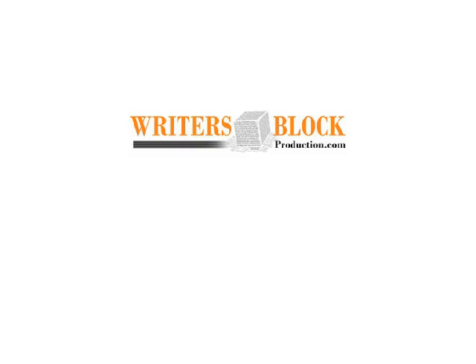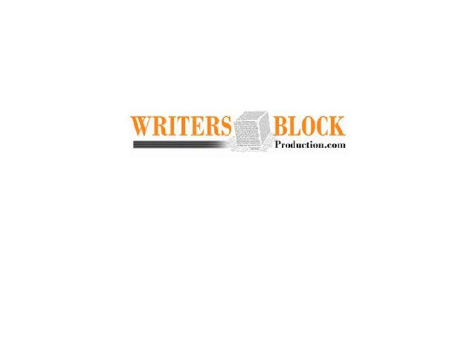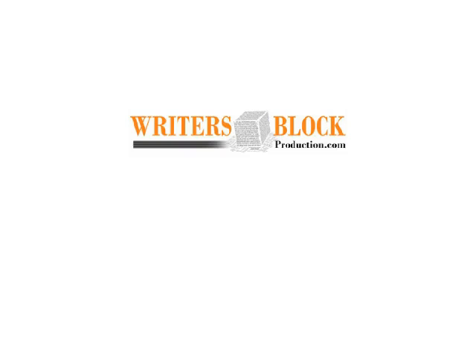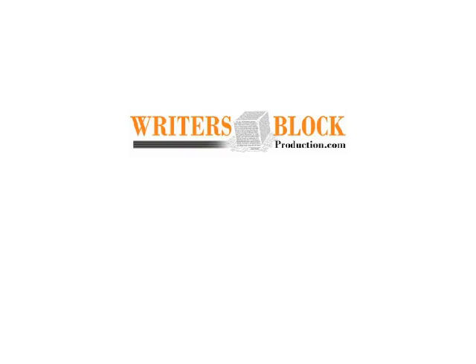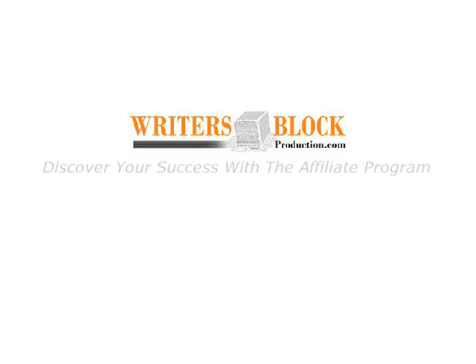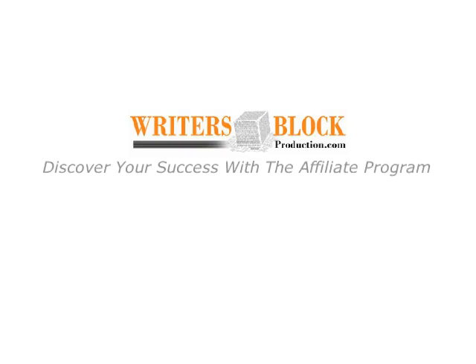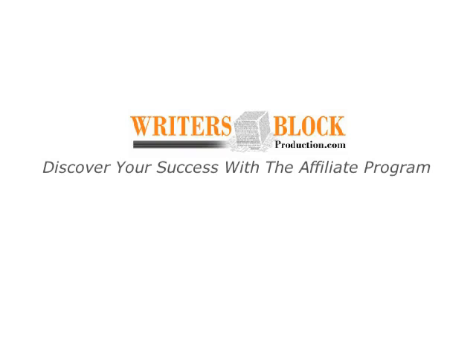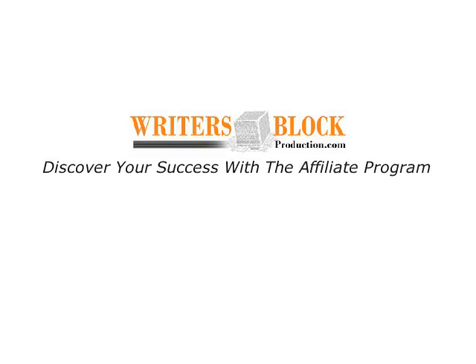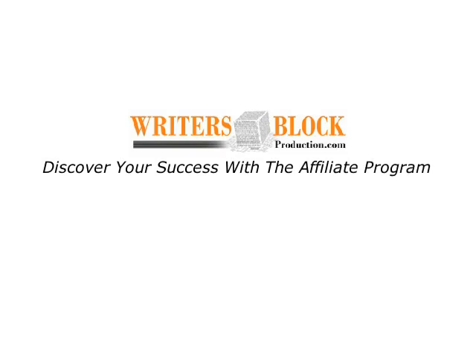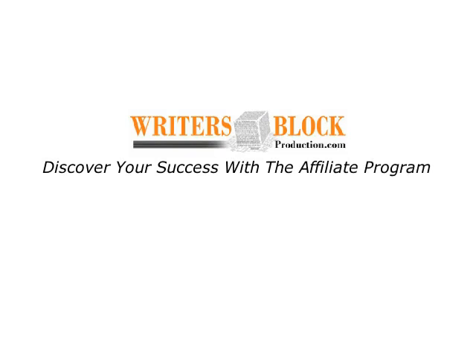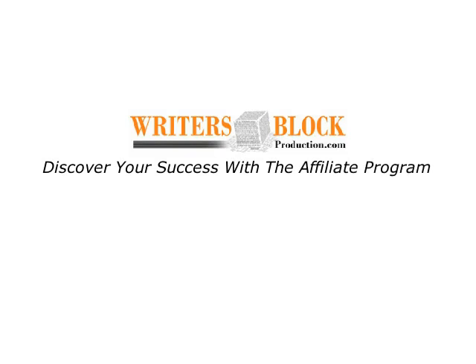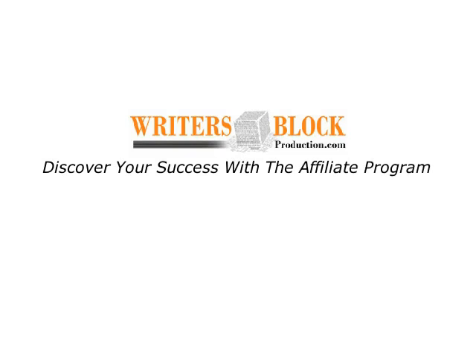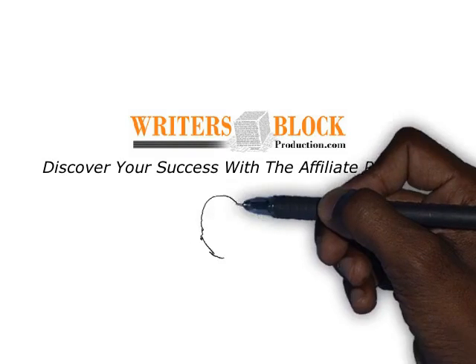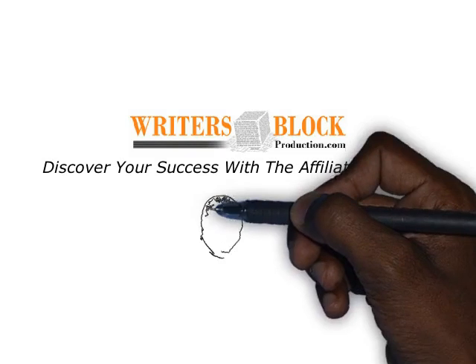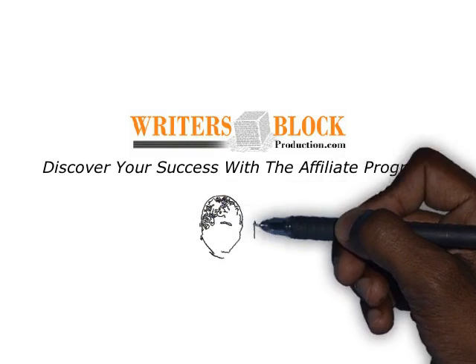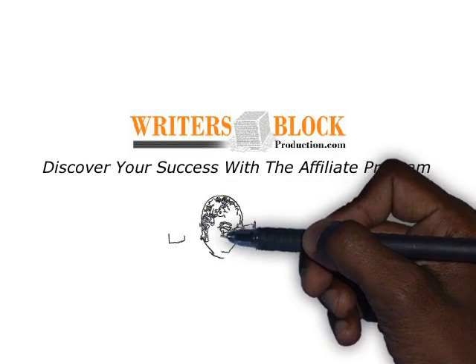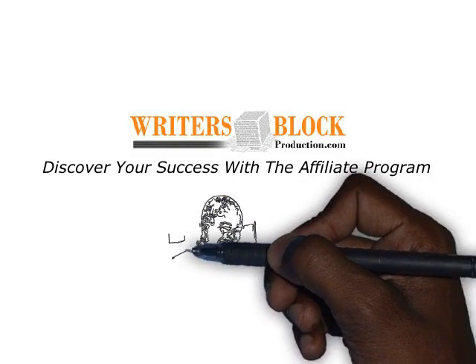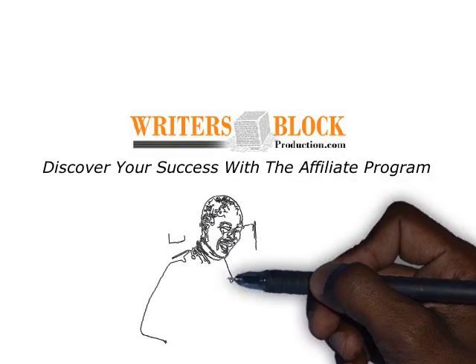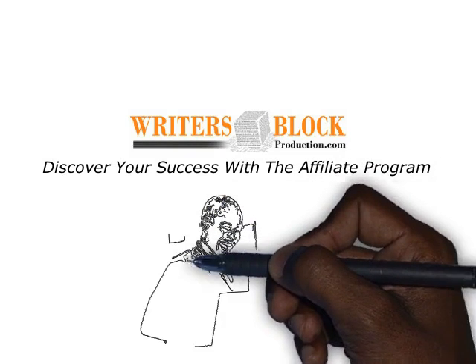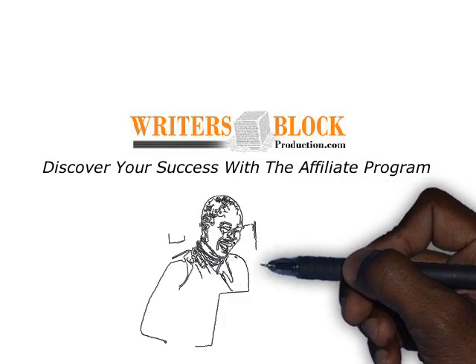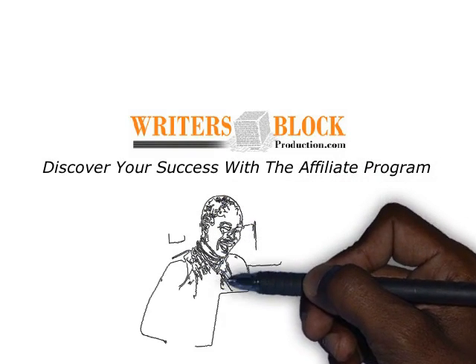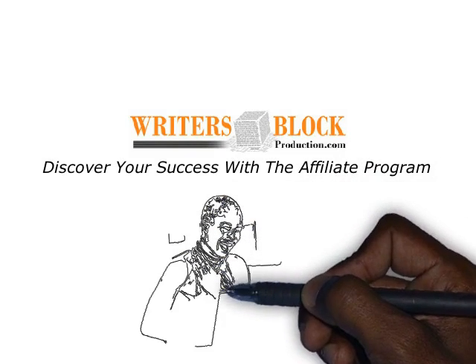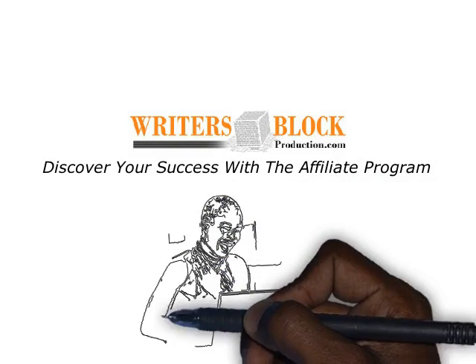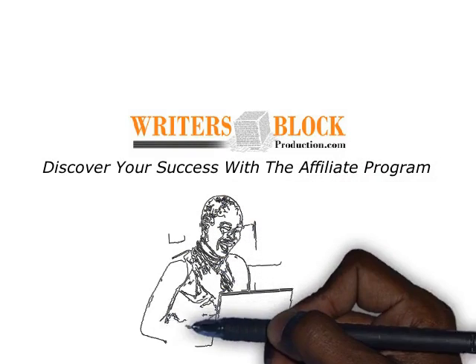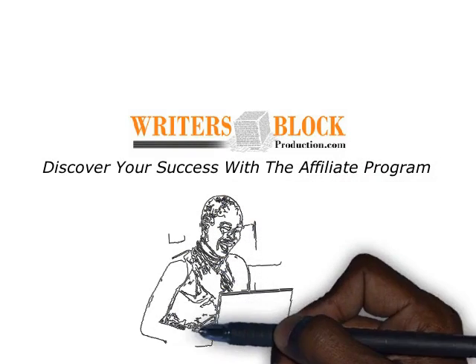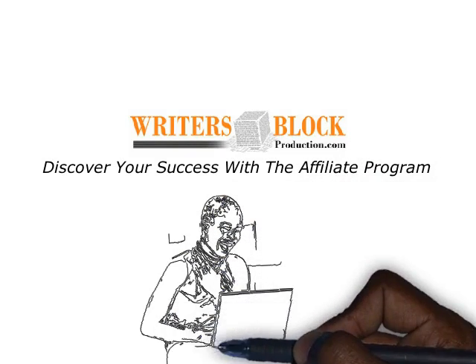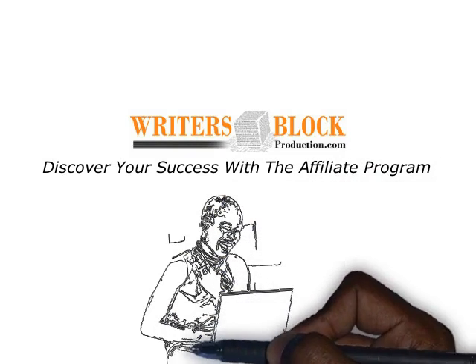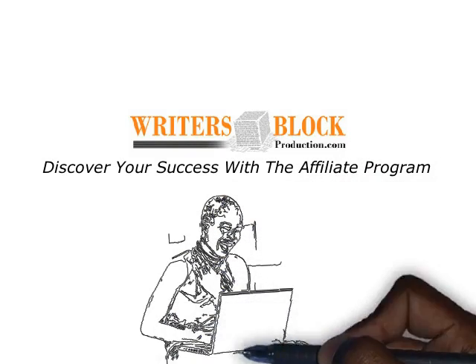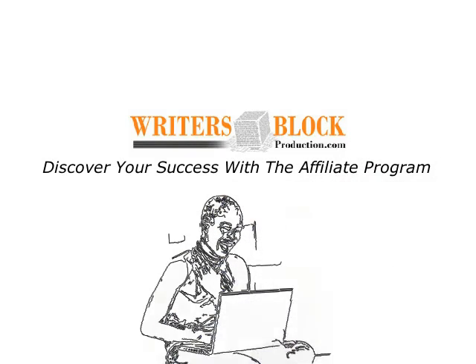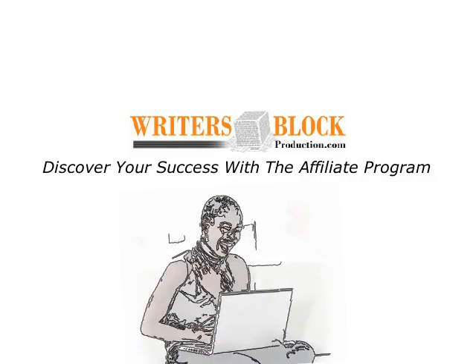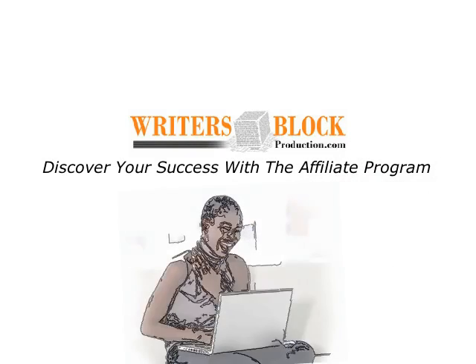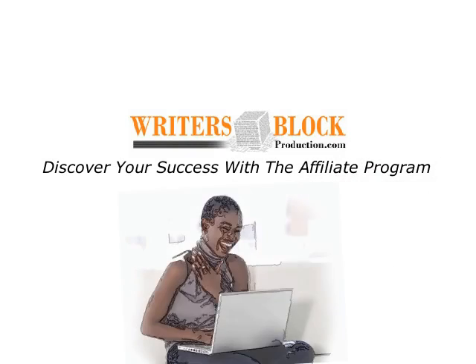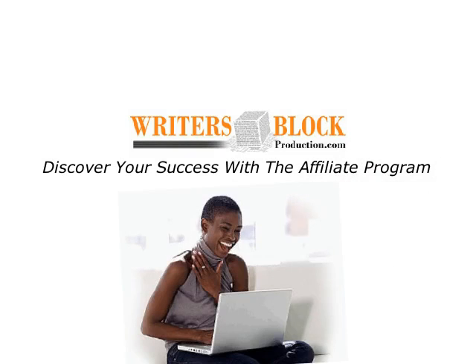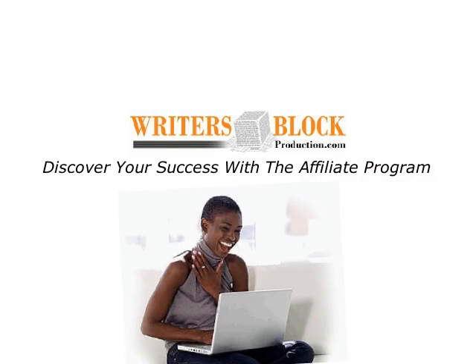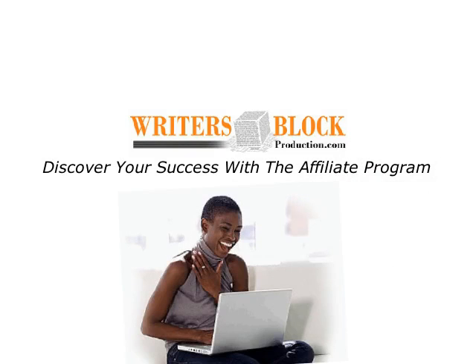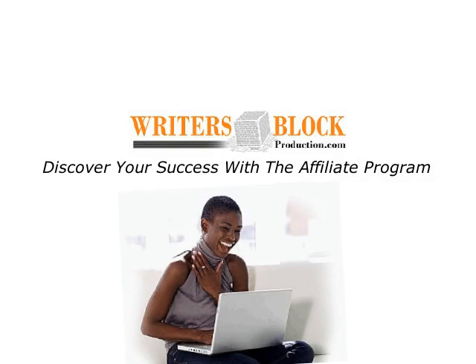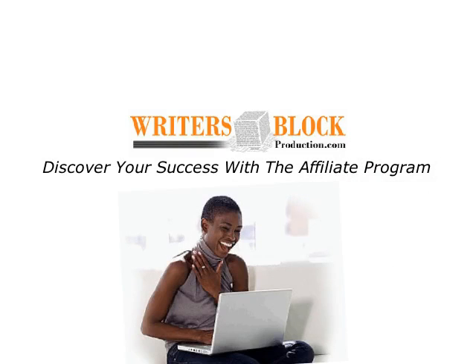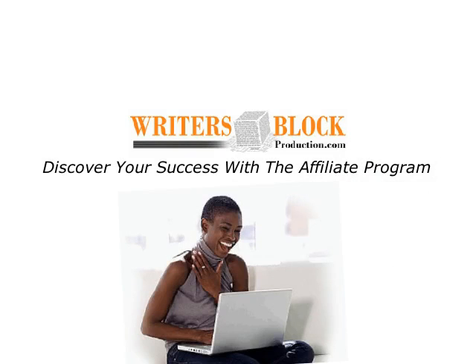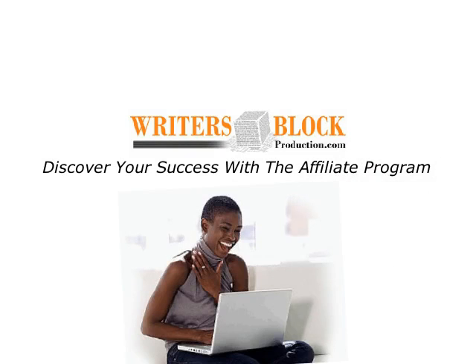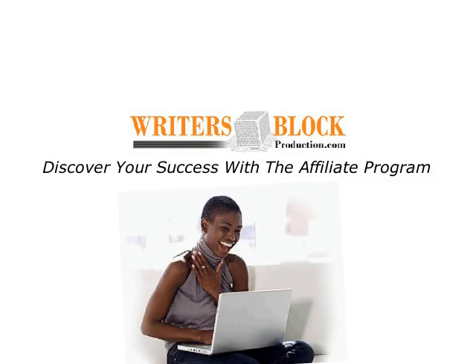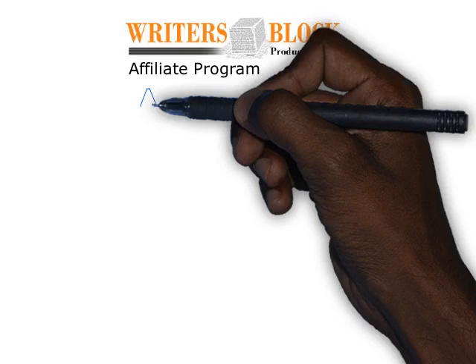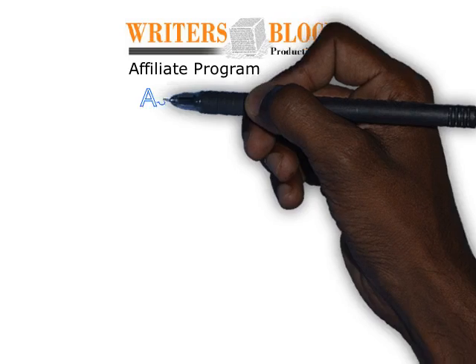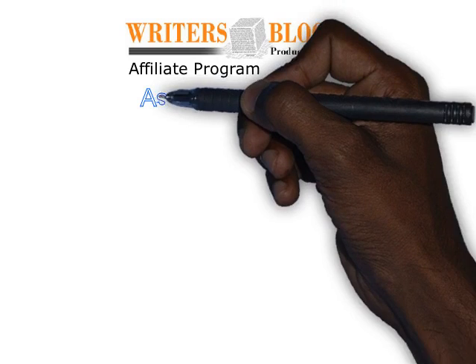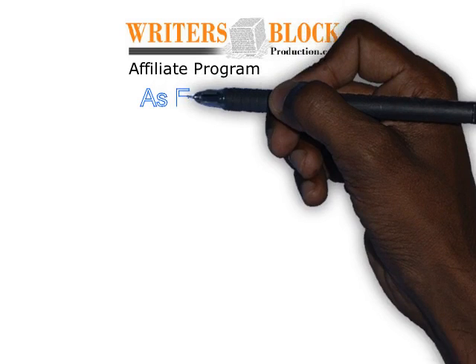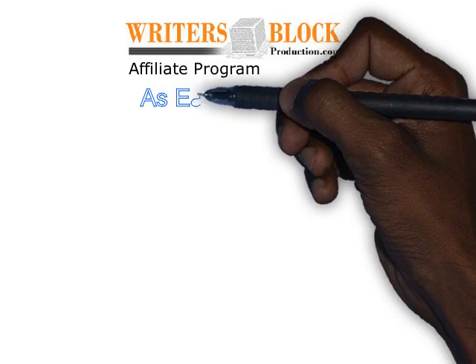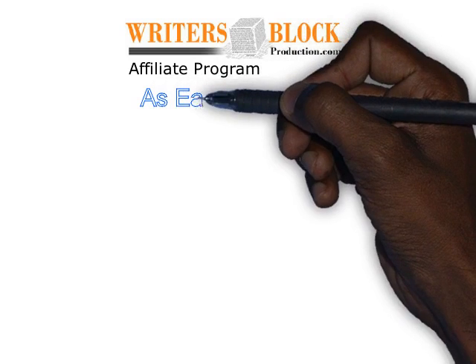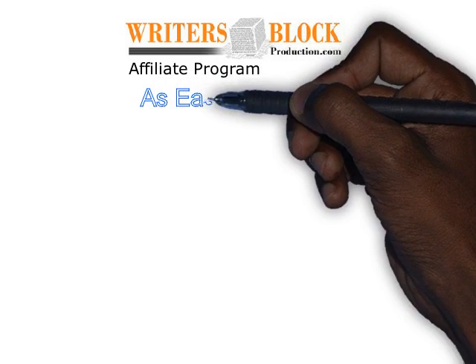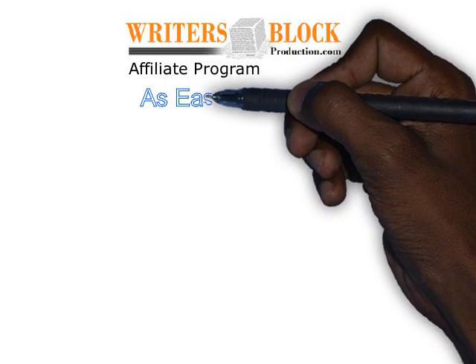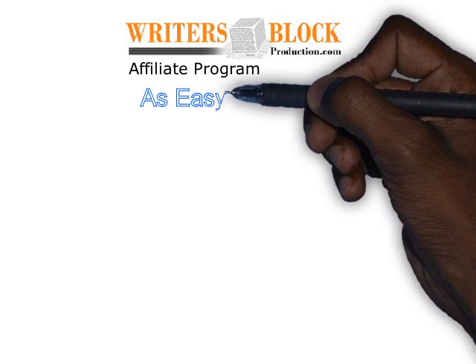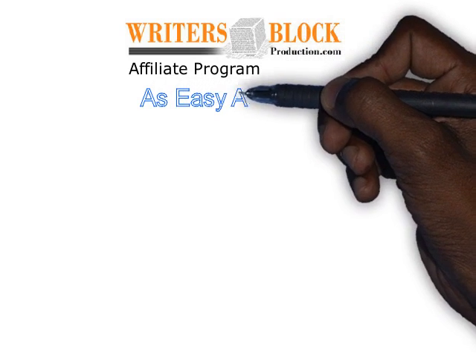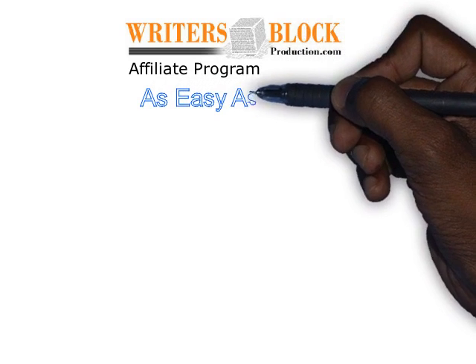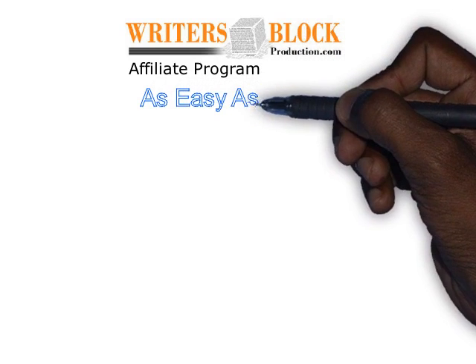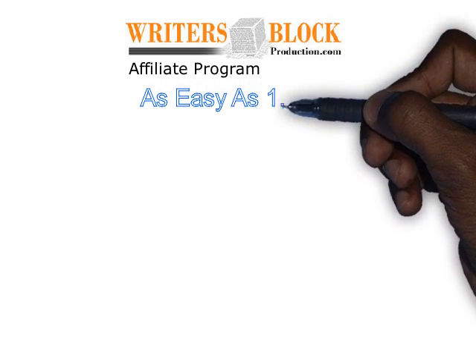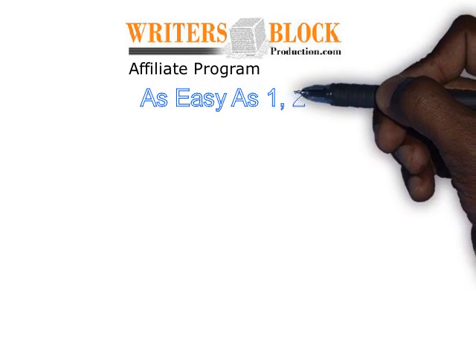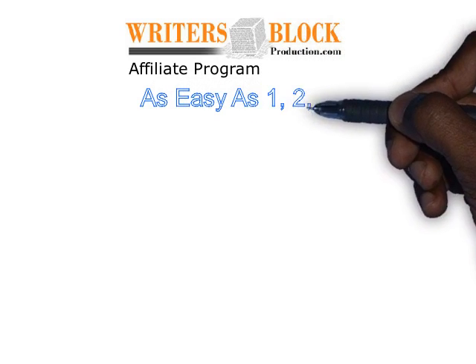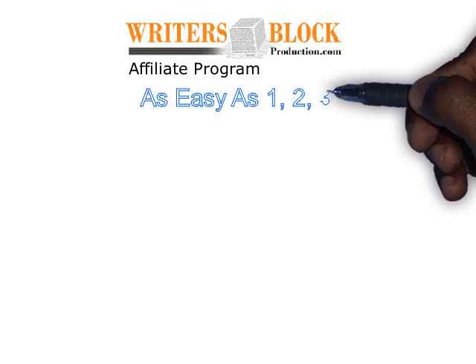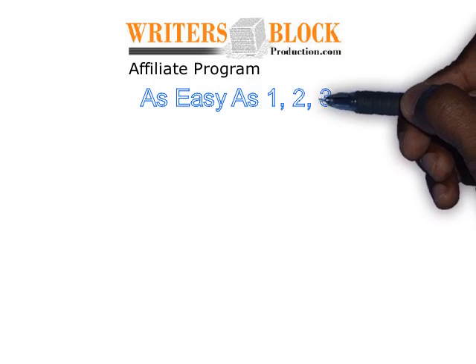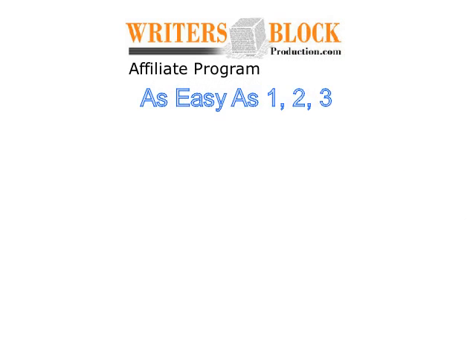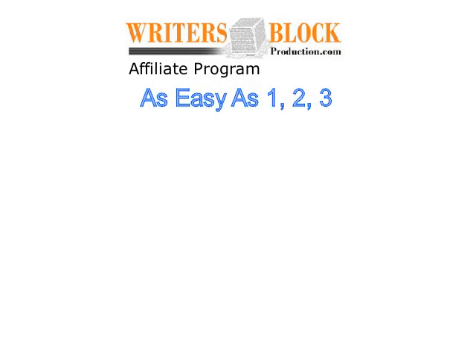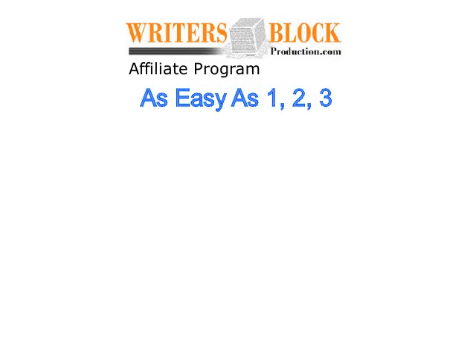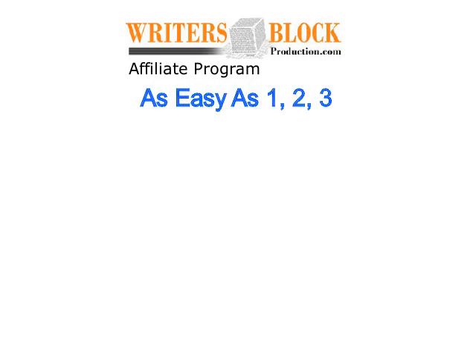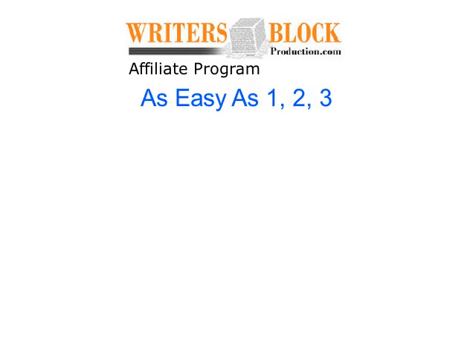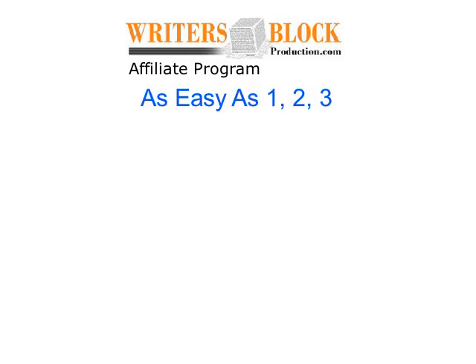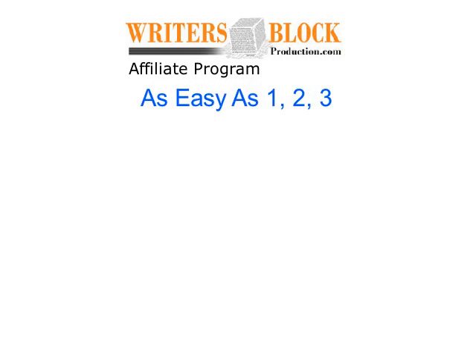Discover your success with the Writers Block Production Affiliate Program. It's simple and as easy as 1, 2, 3.